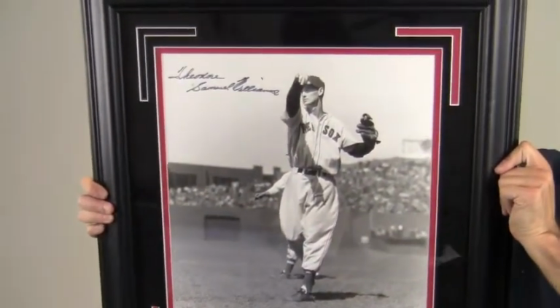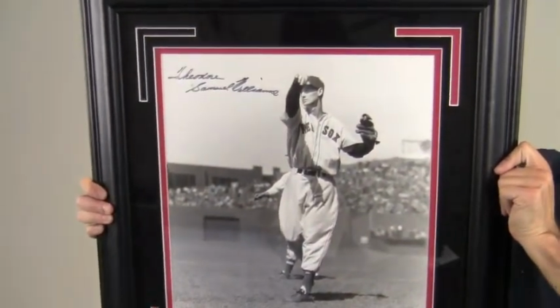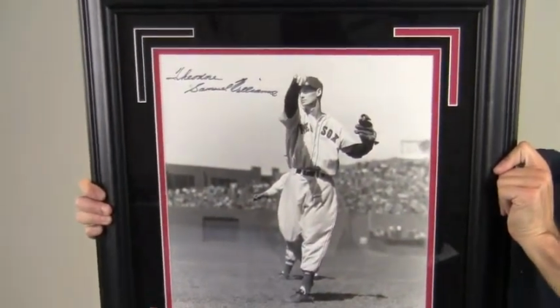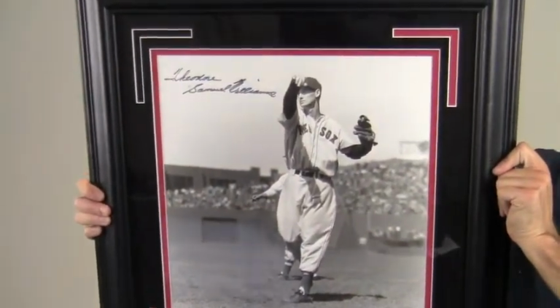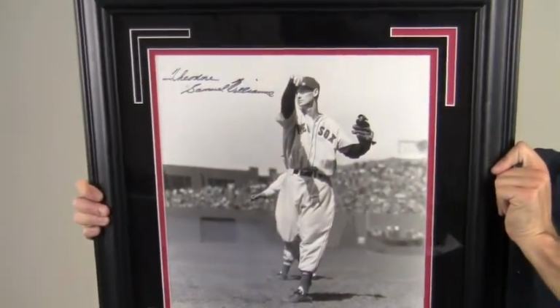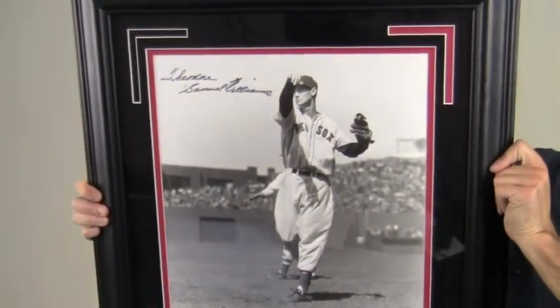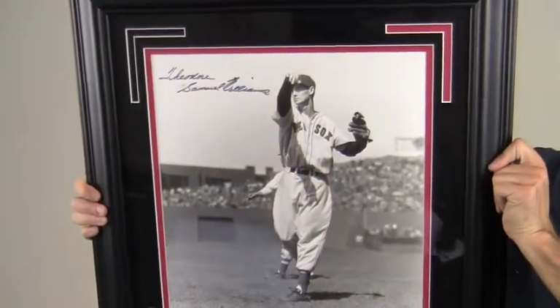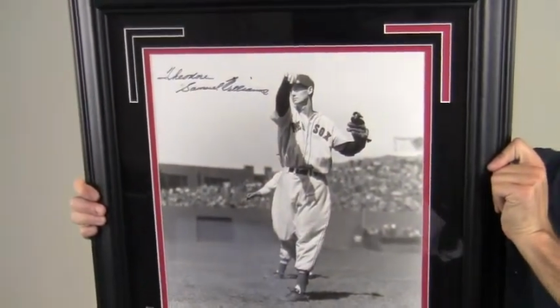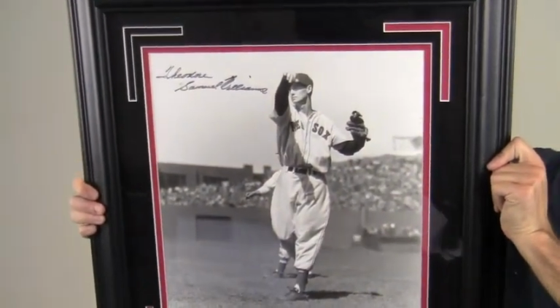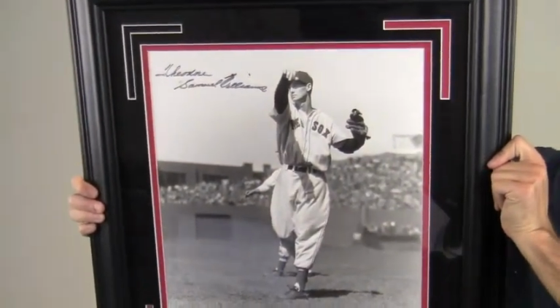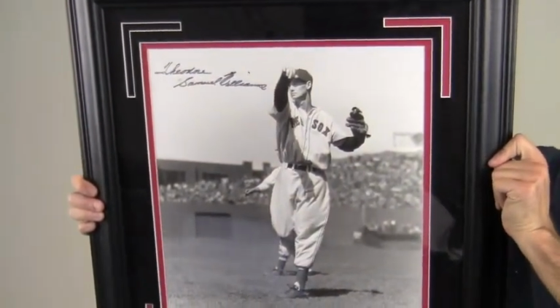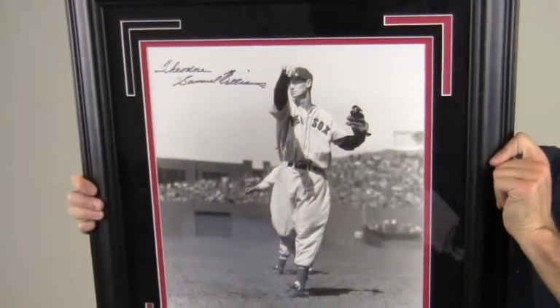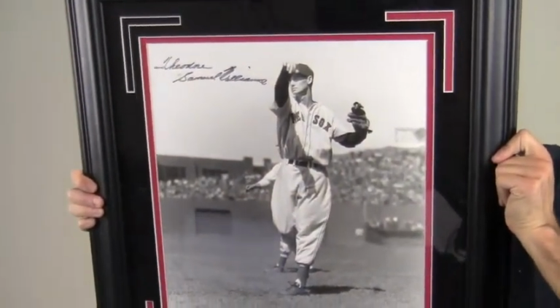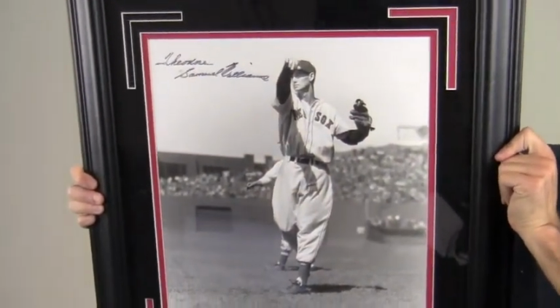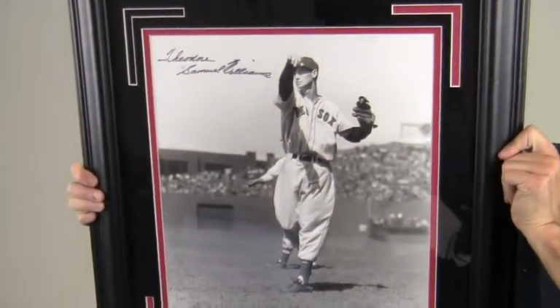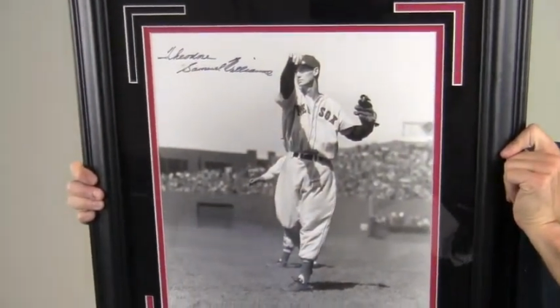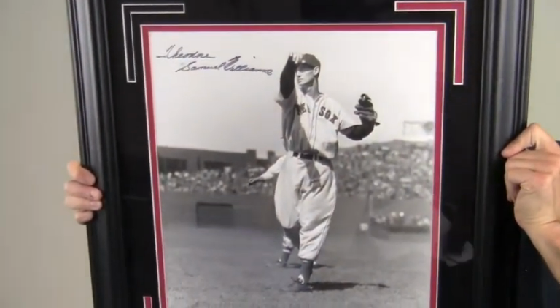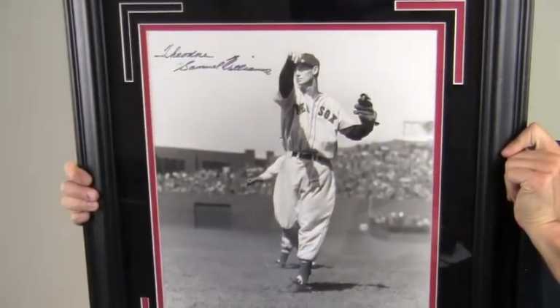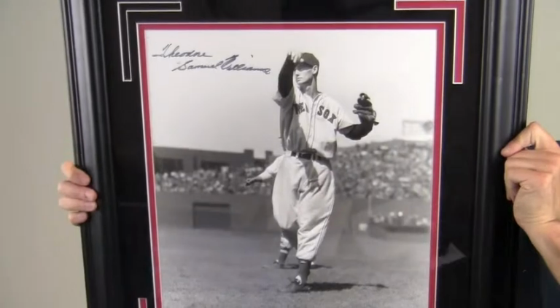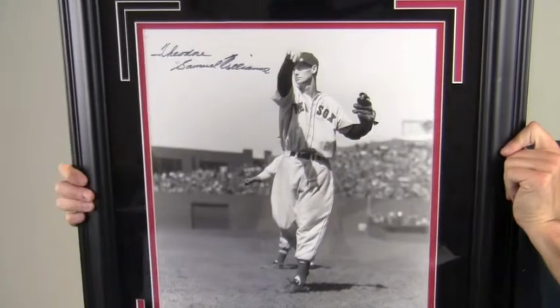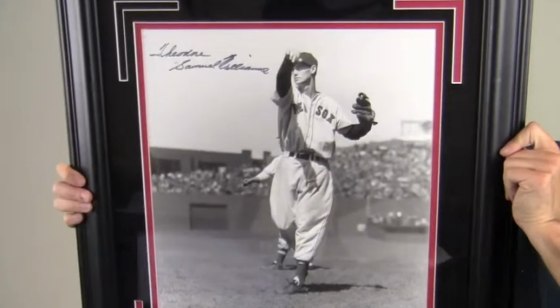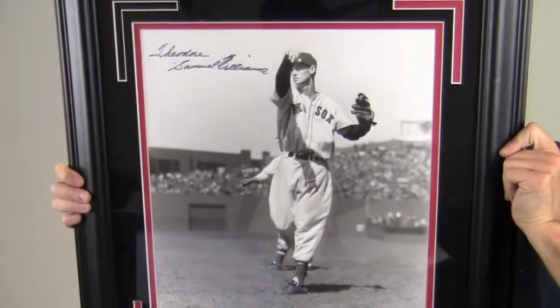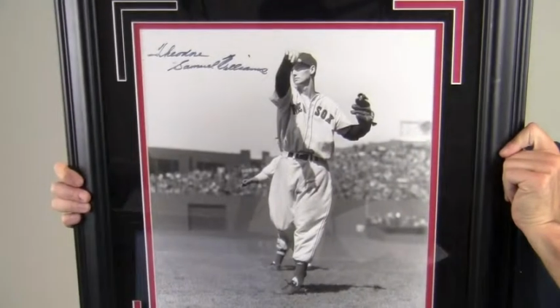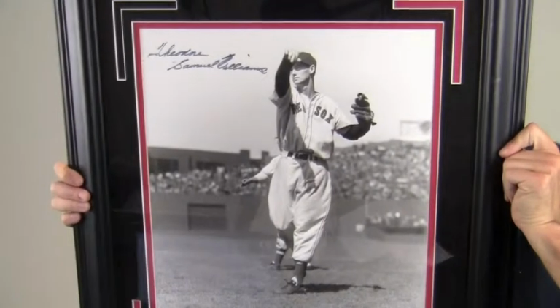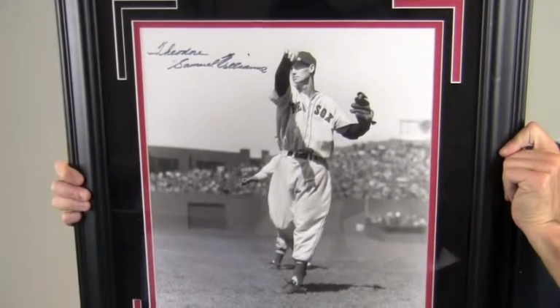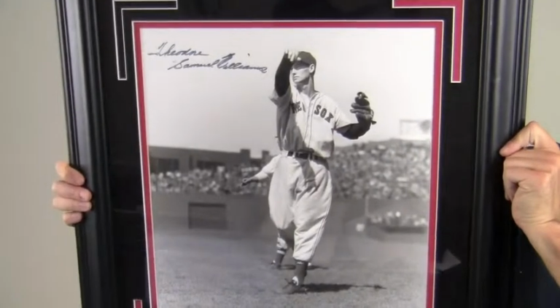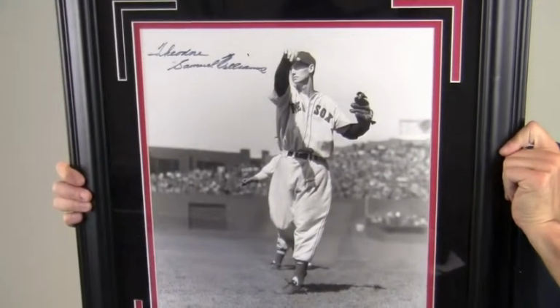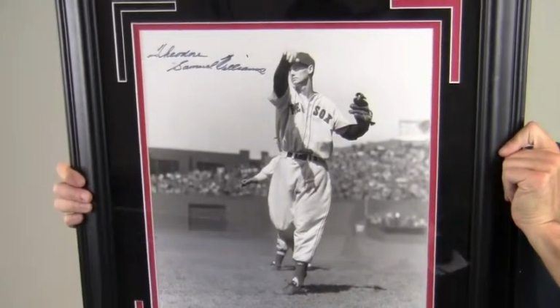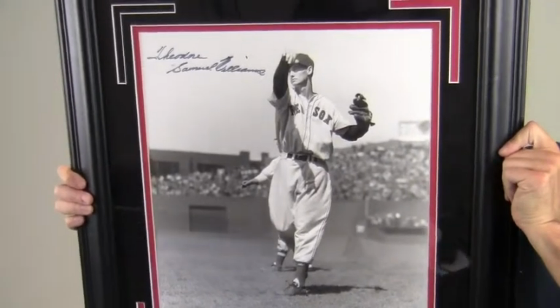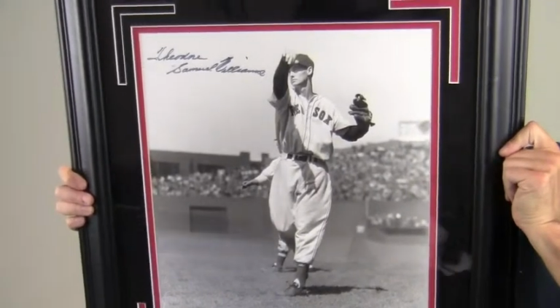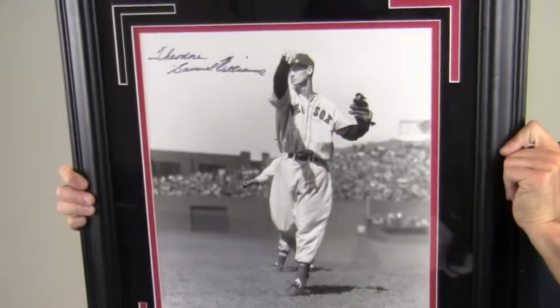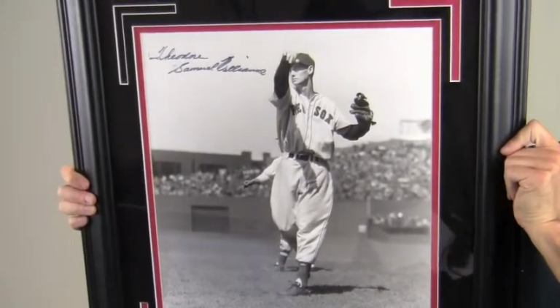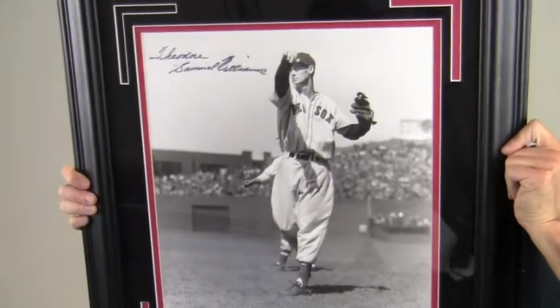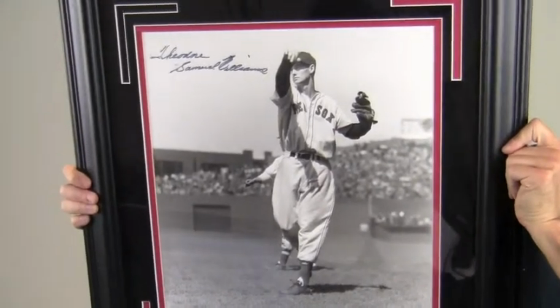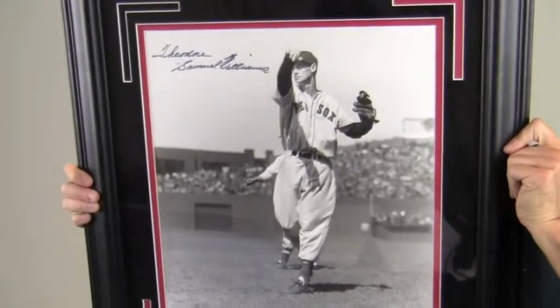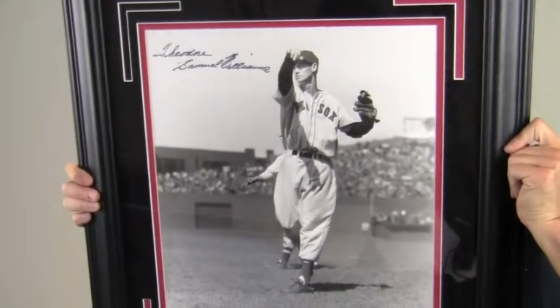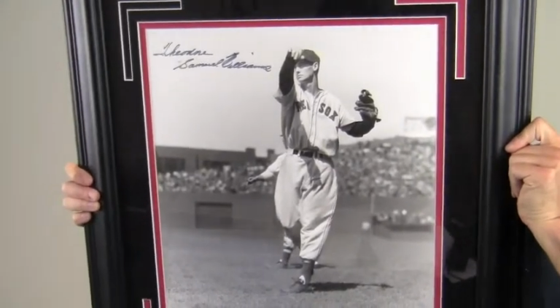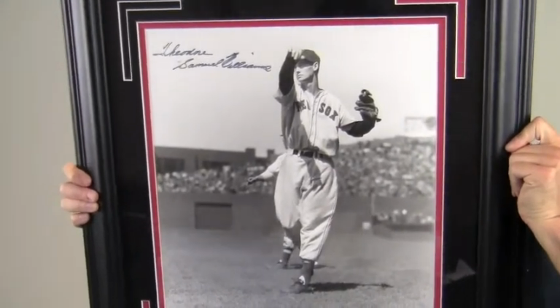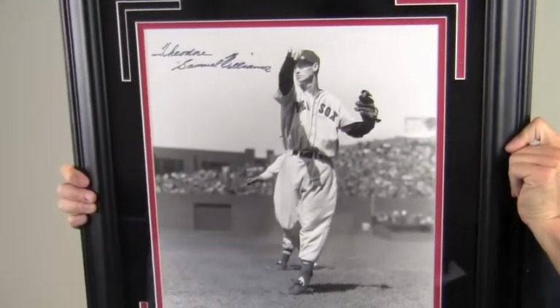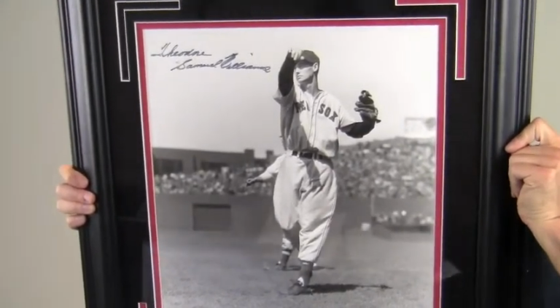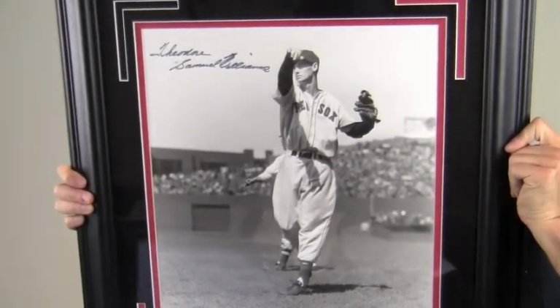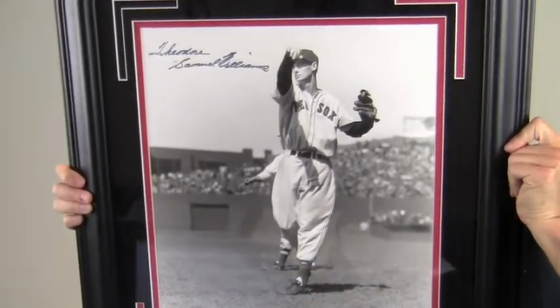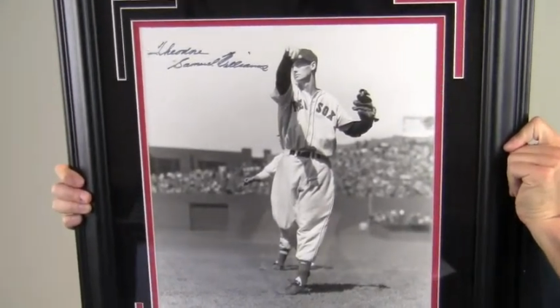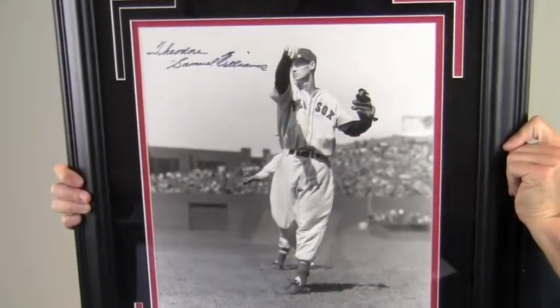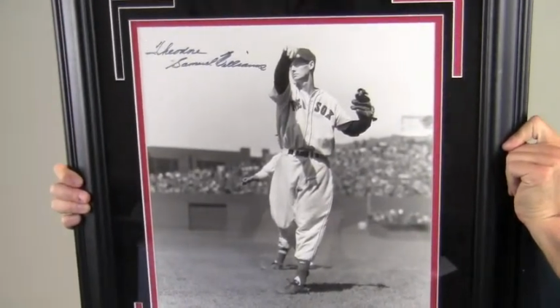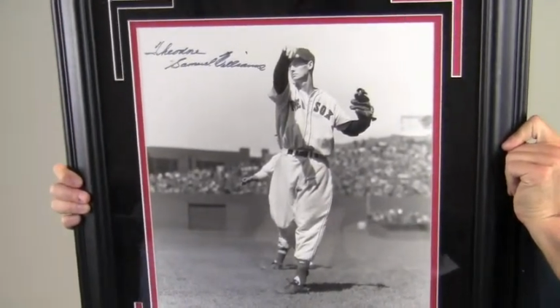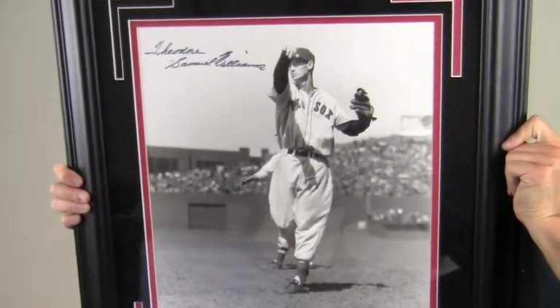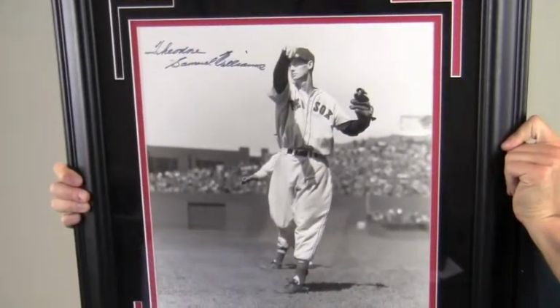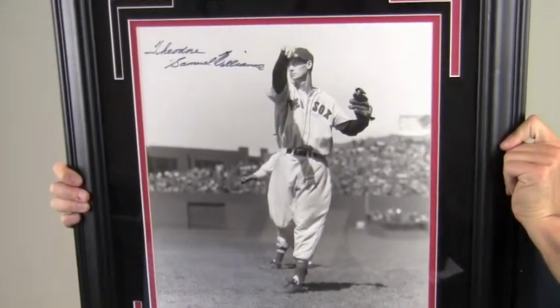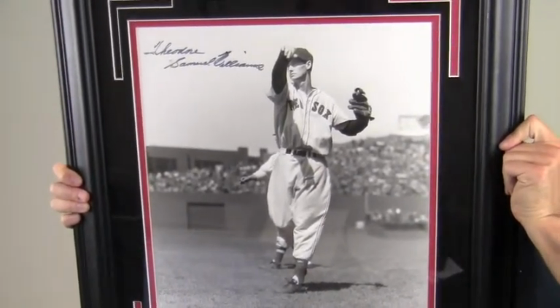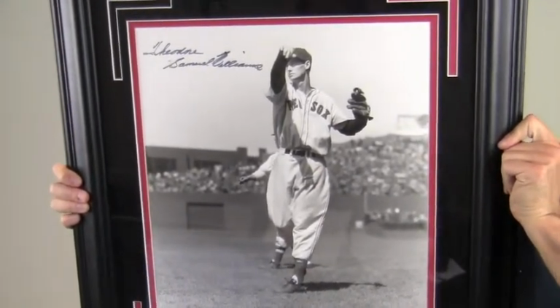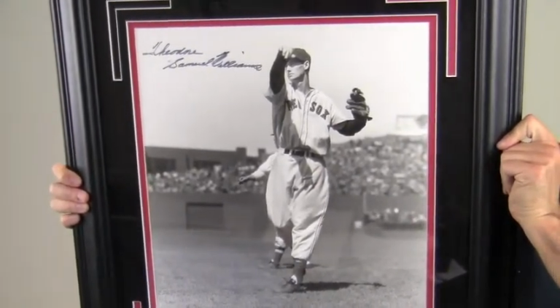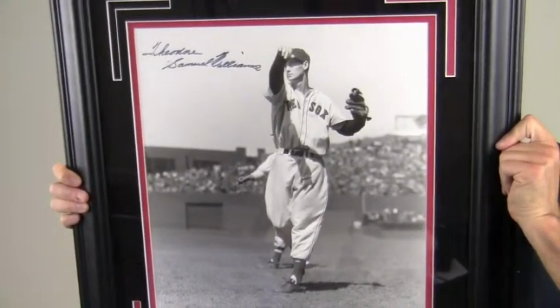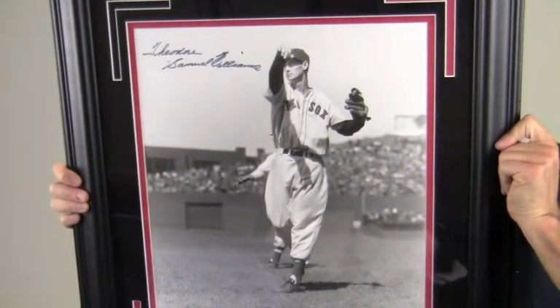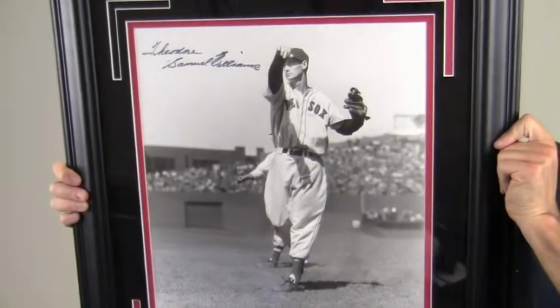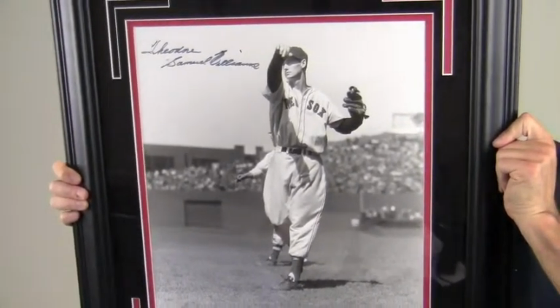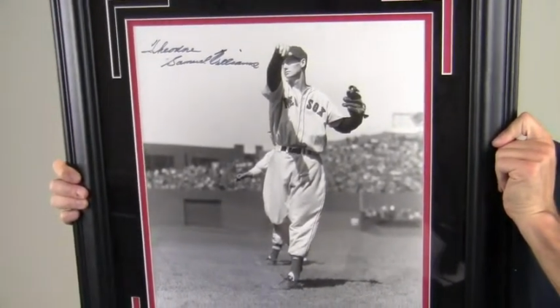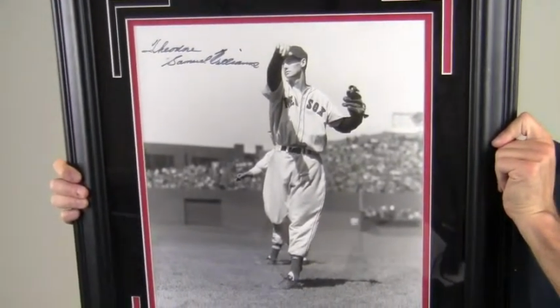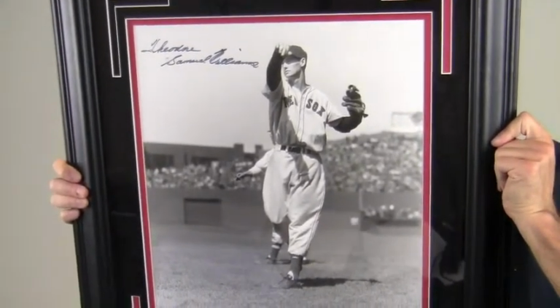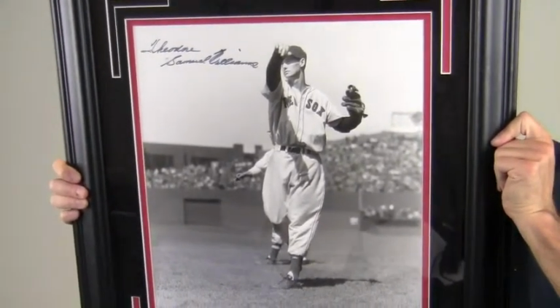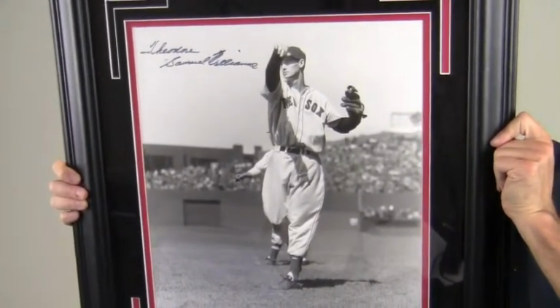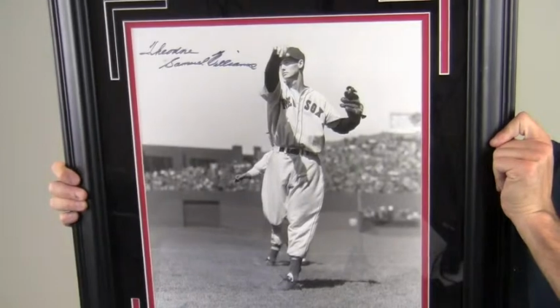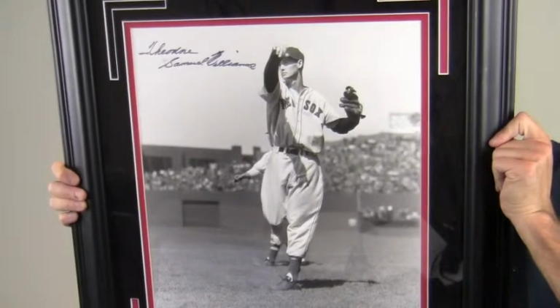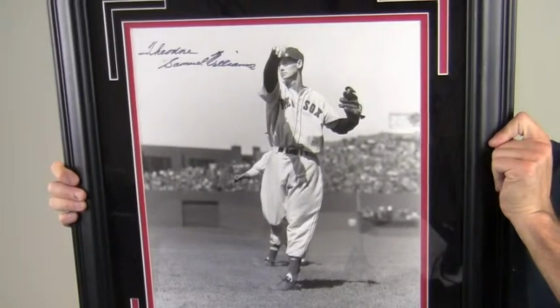This would look great displayed in any setting and would make a great gift. This Ted Williams photo ships free and within one business day.